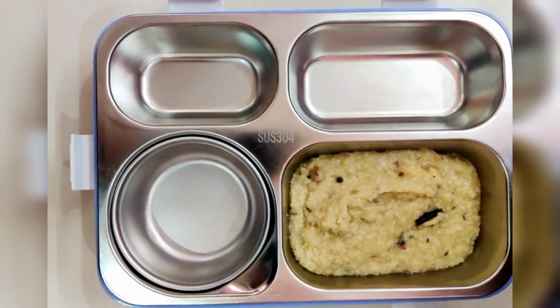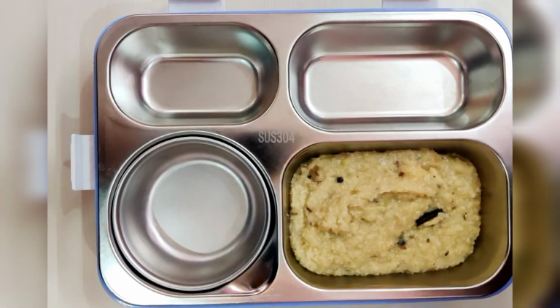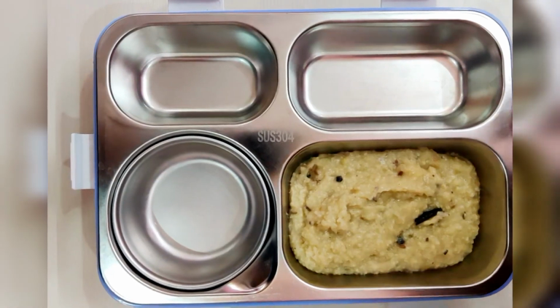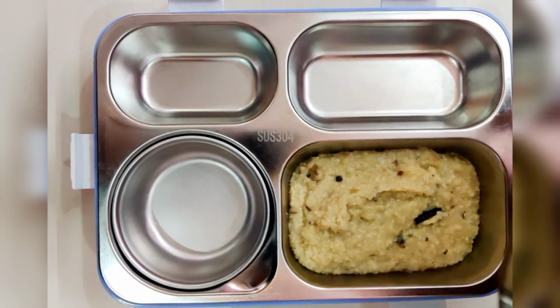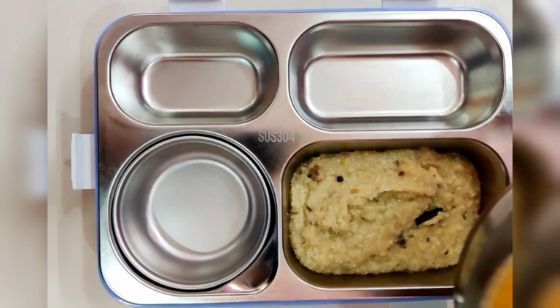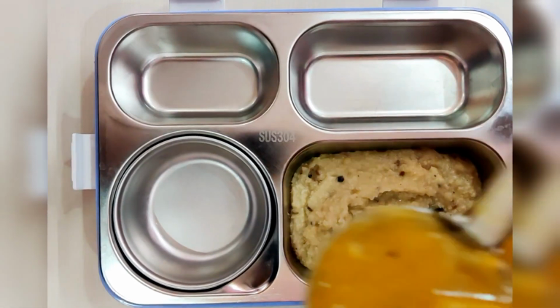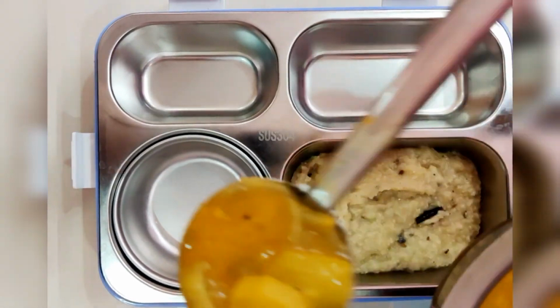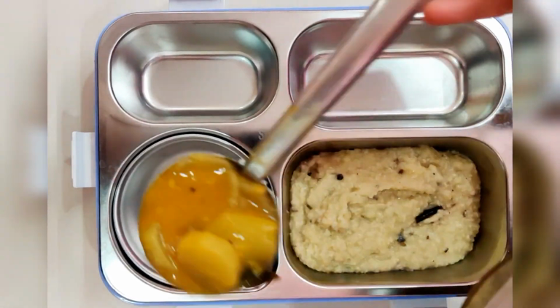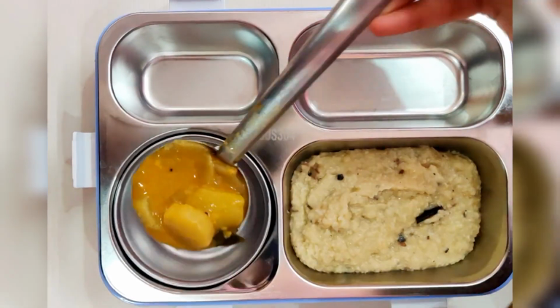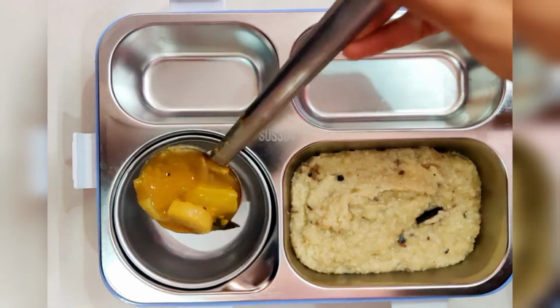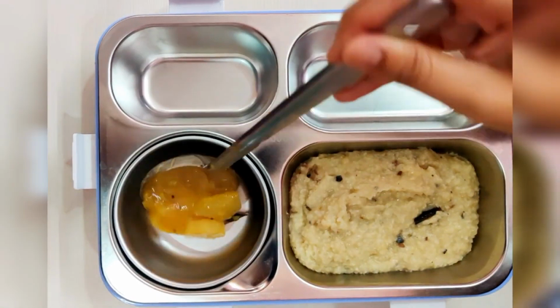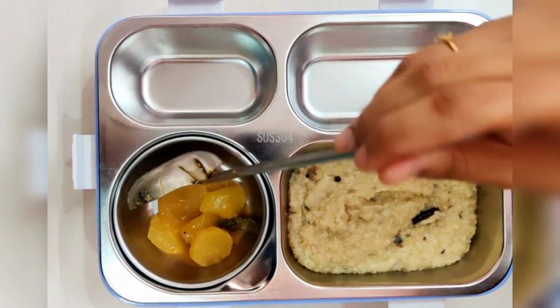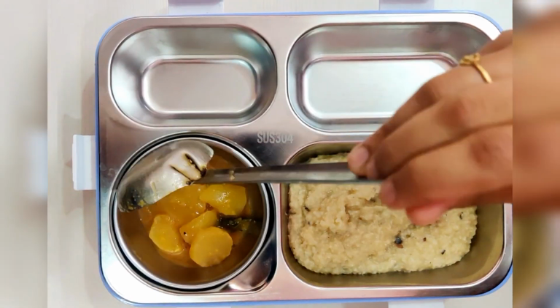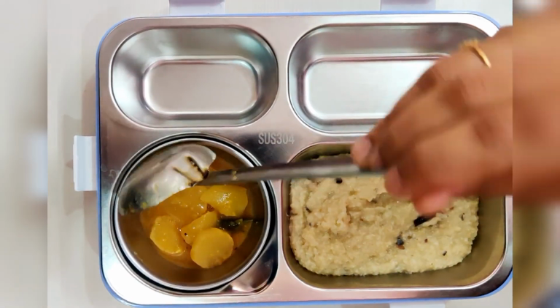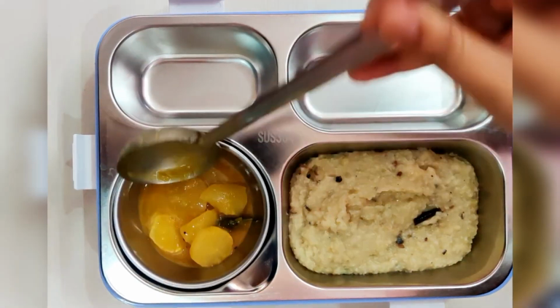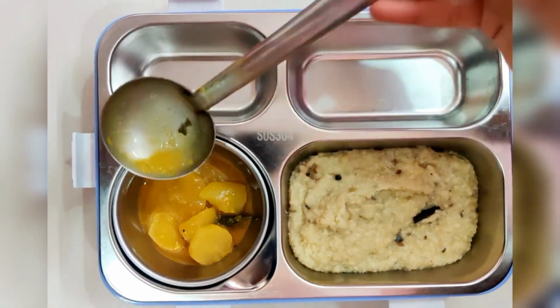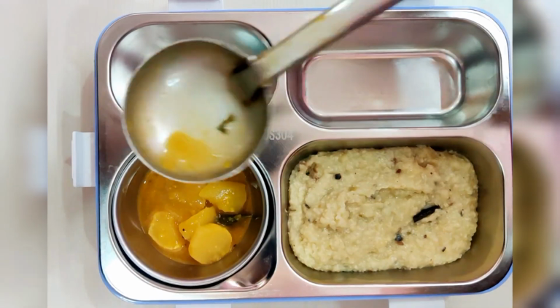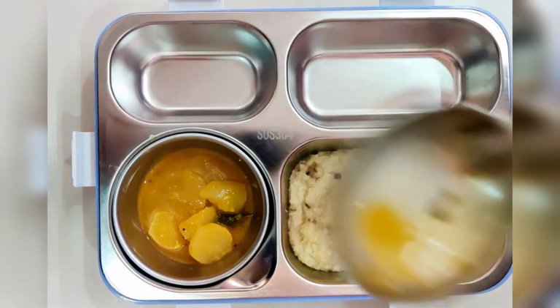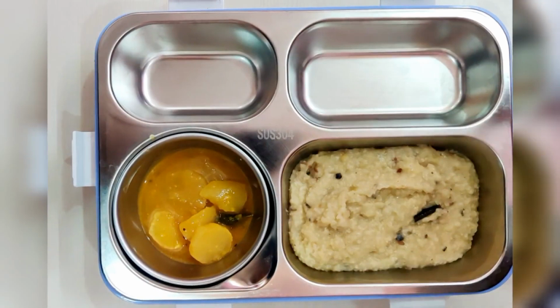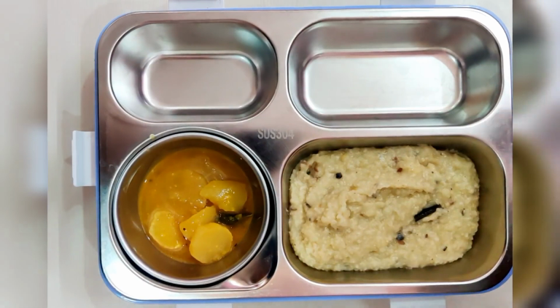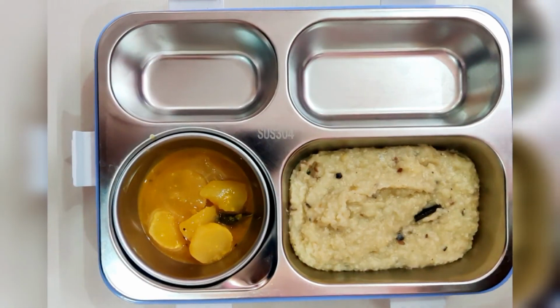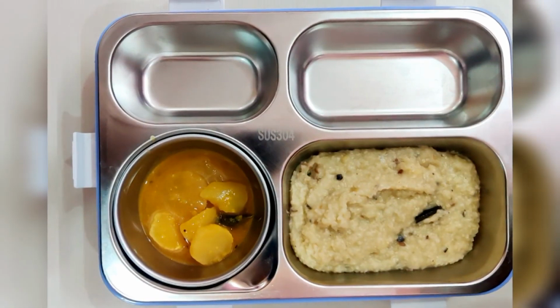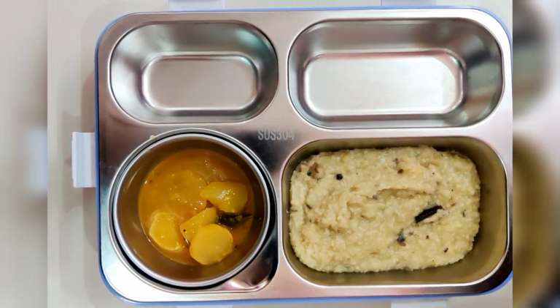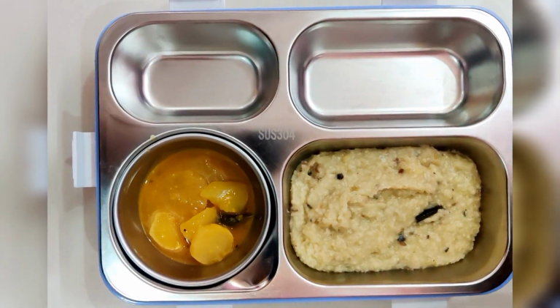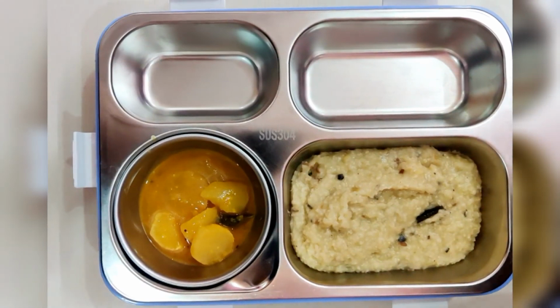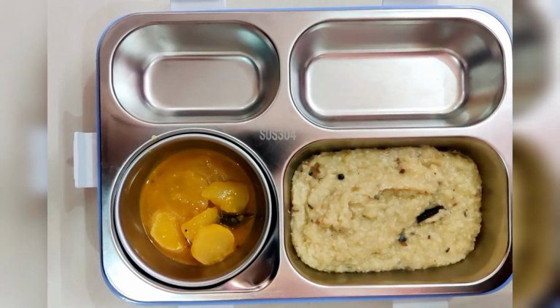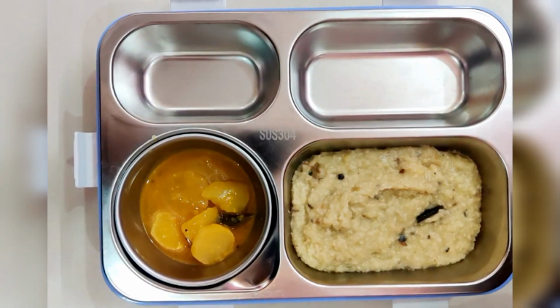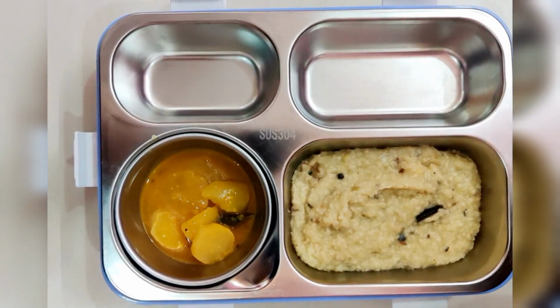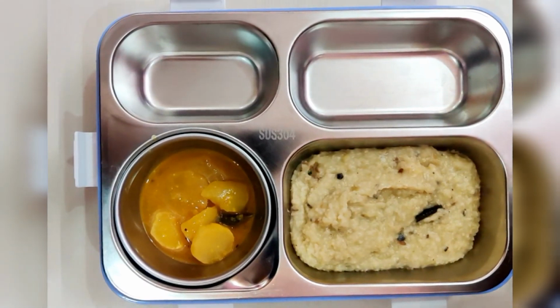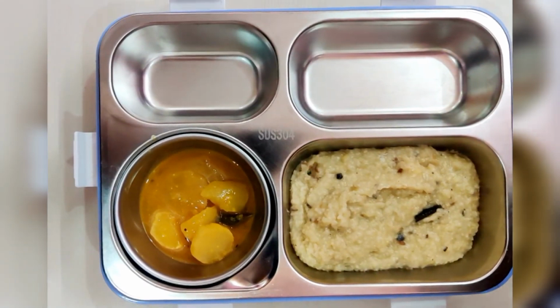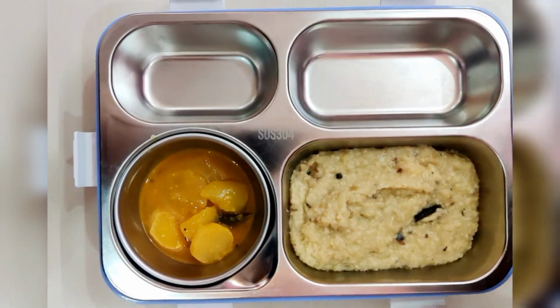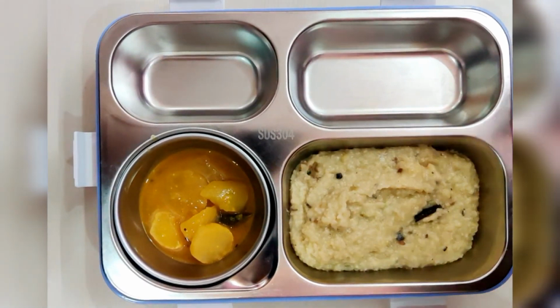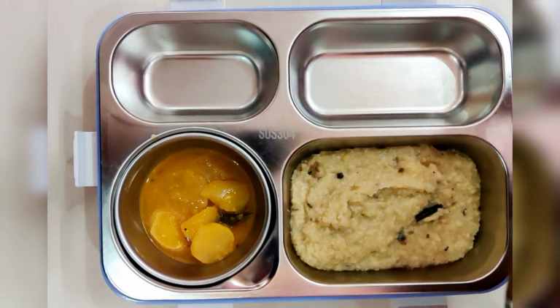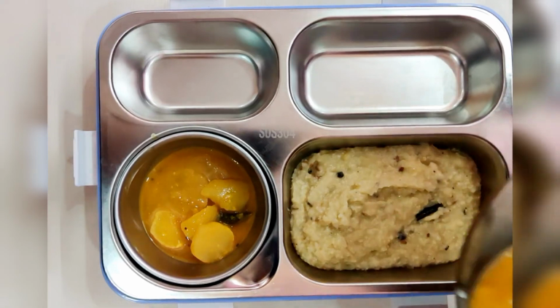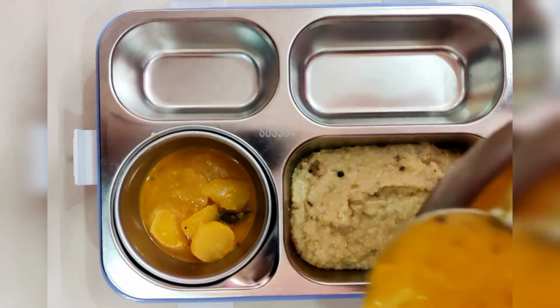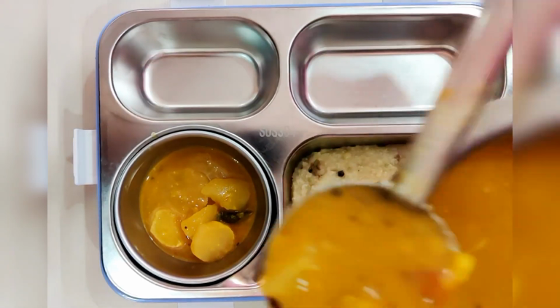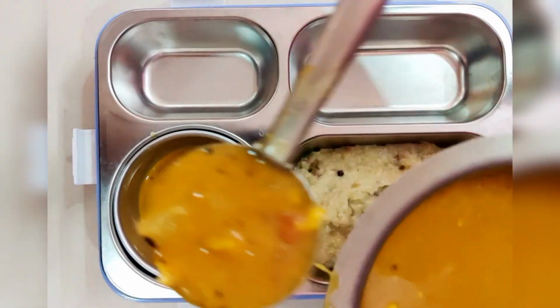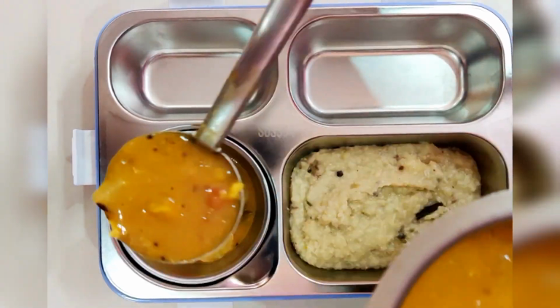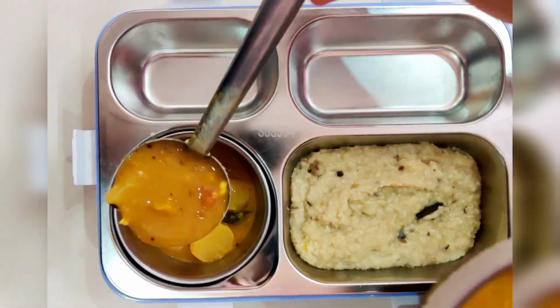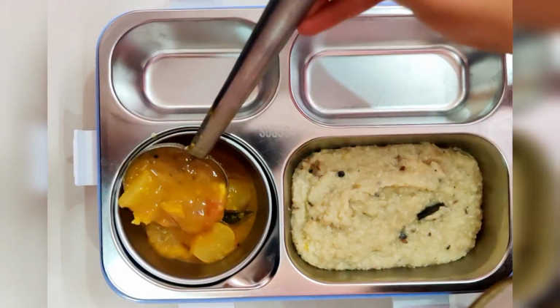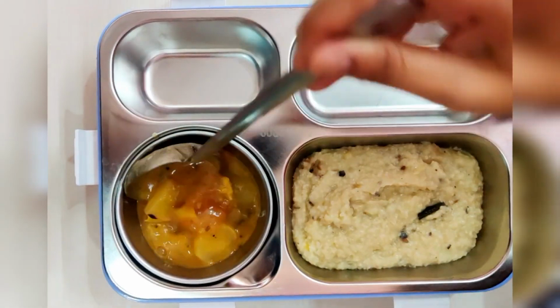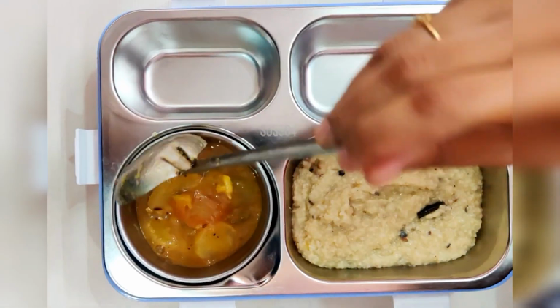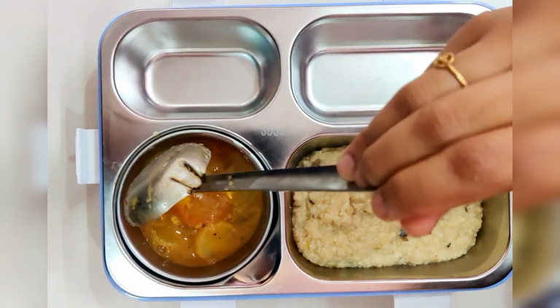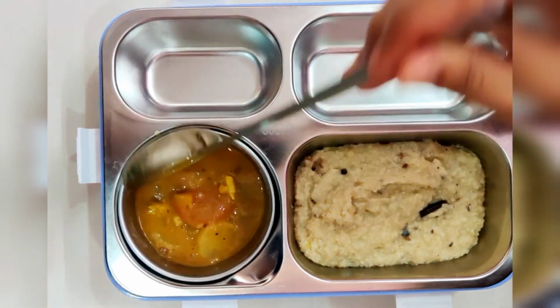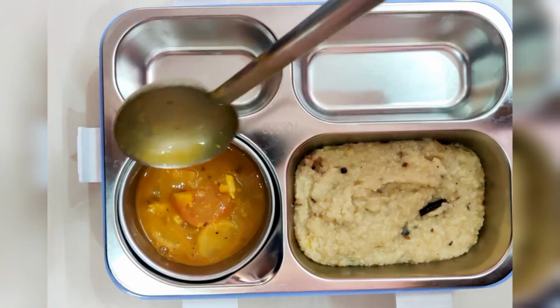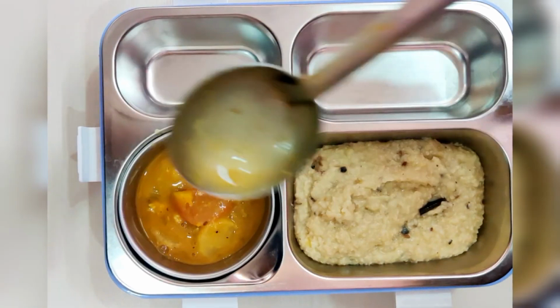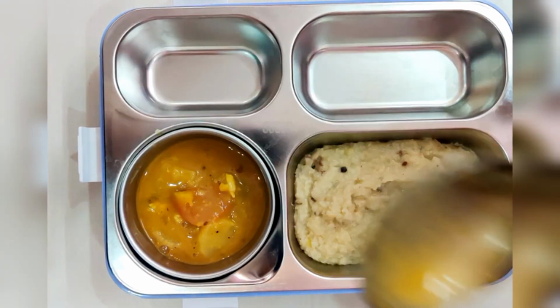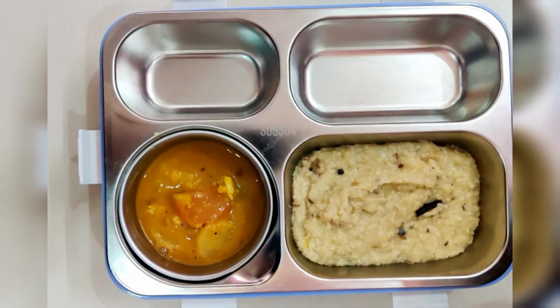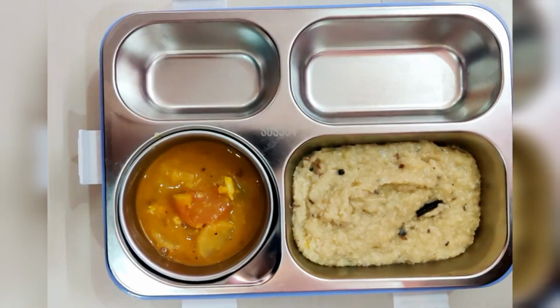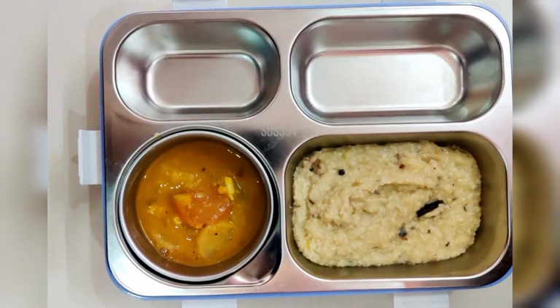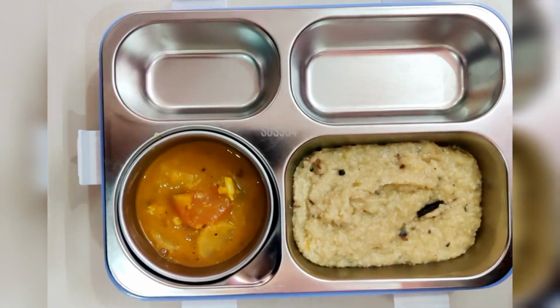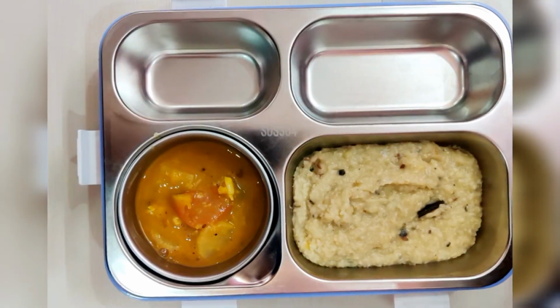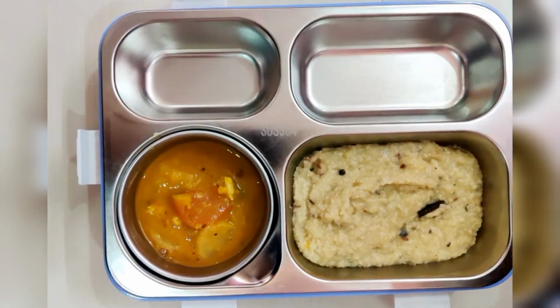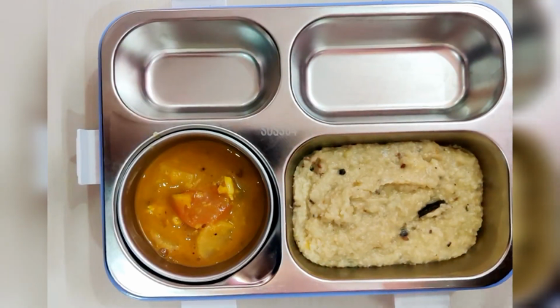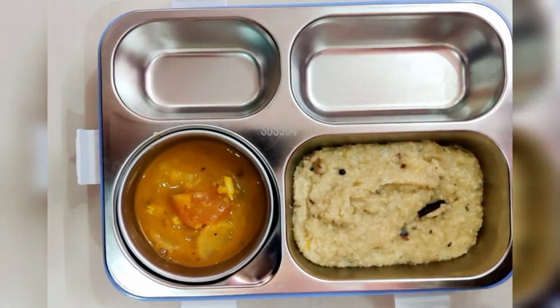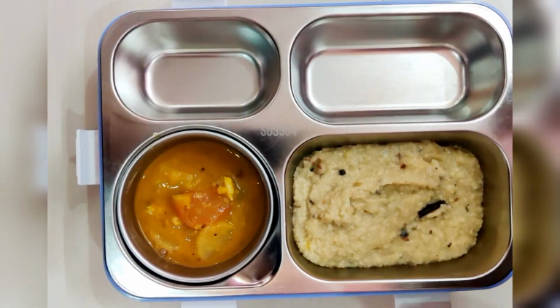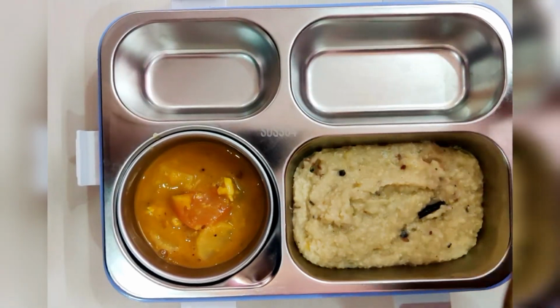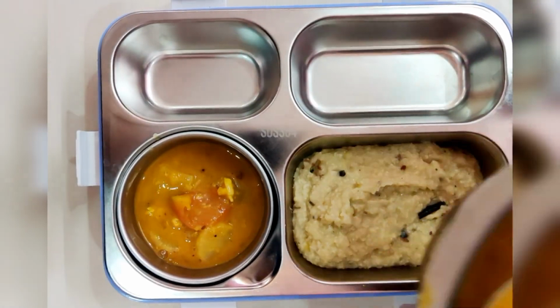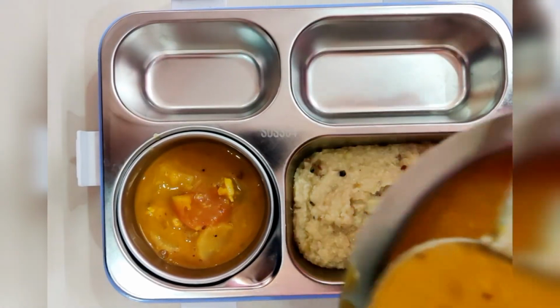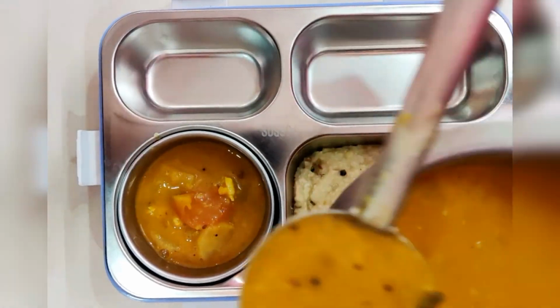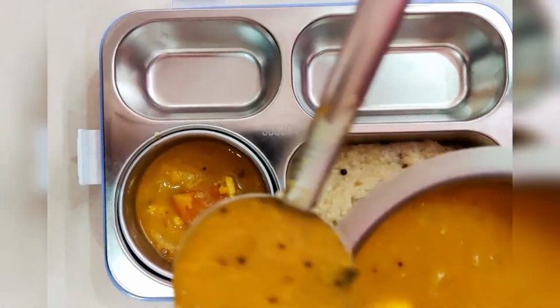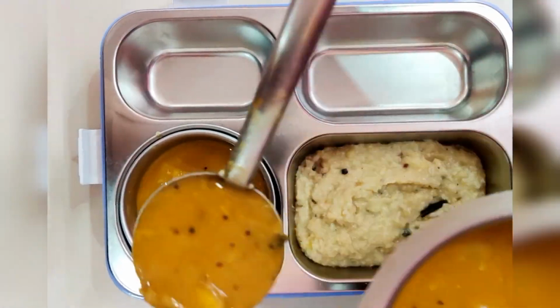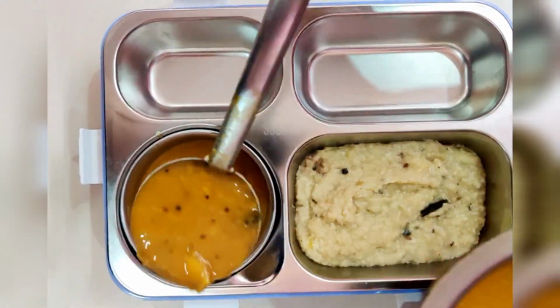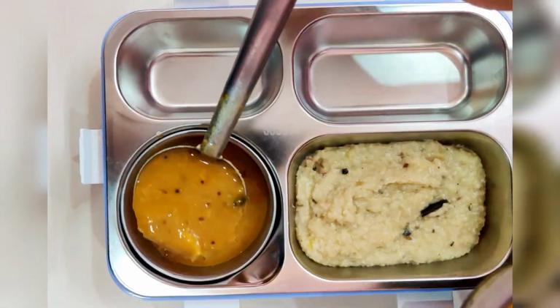This is a healthy version of pungal. It is rich in fiber and can be beneficial for diabetes patients.